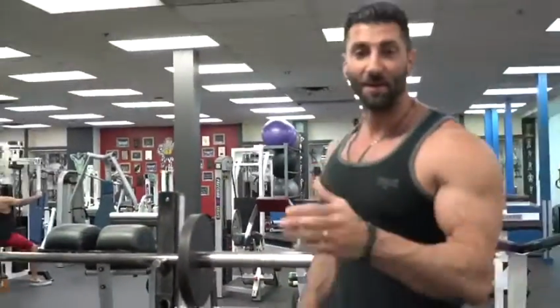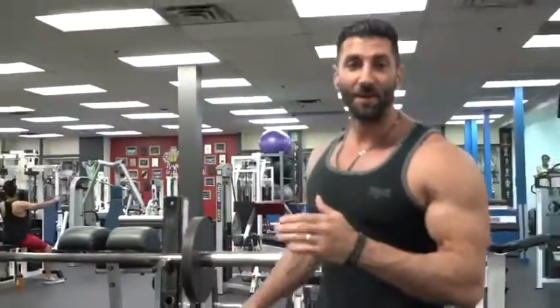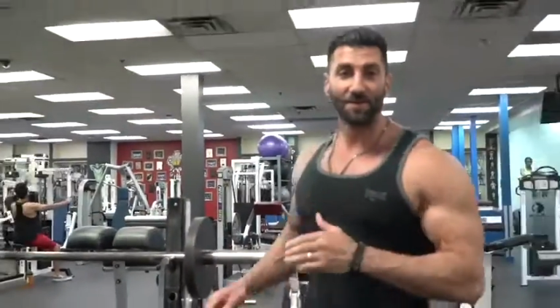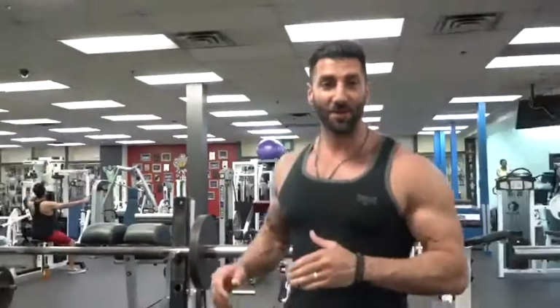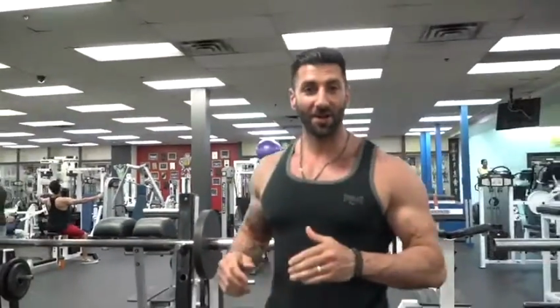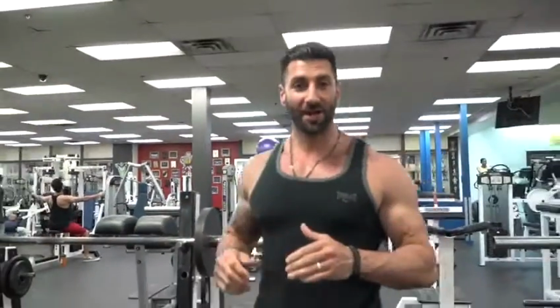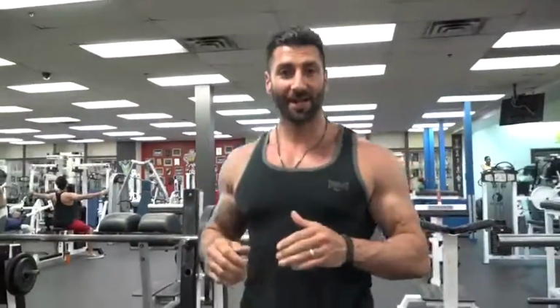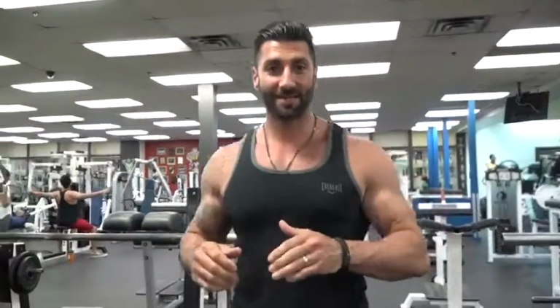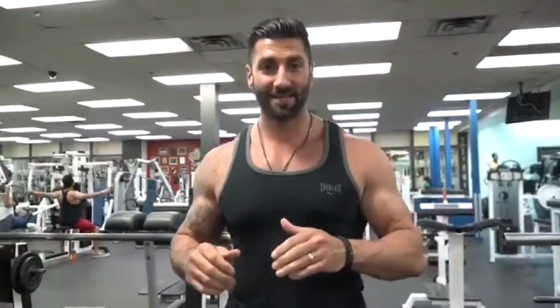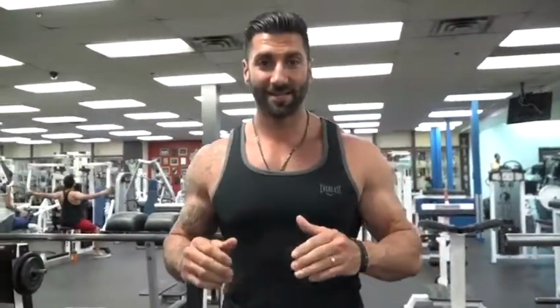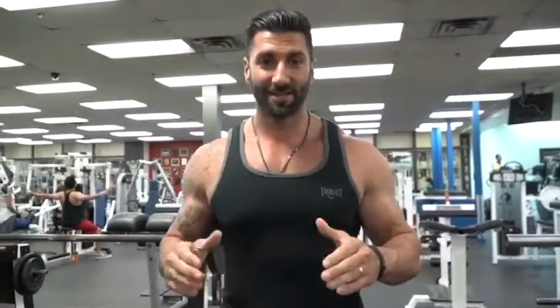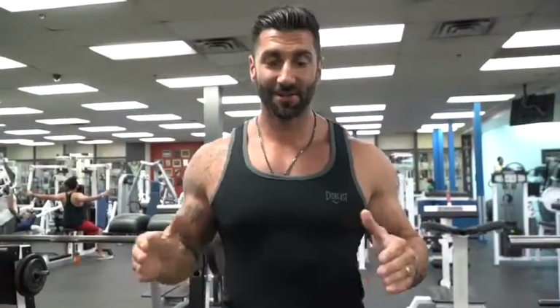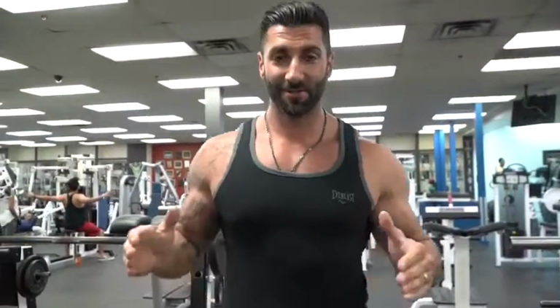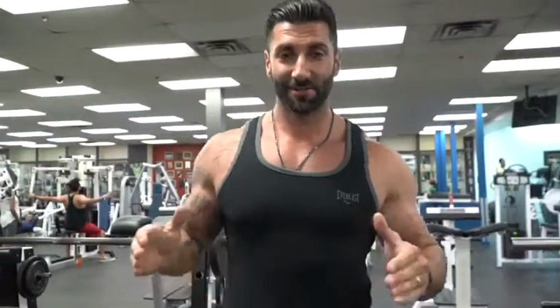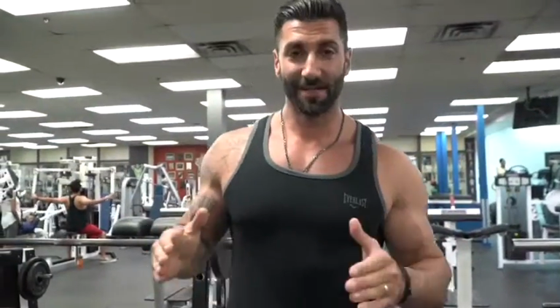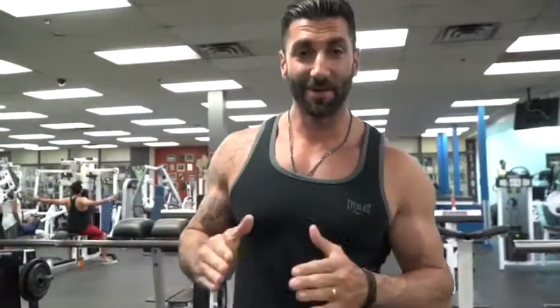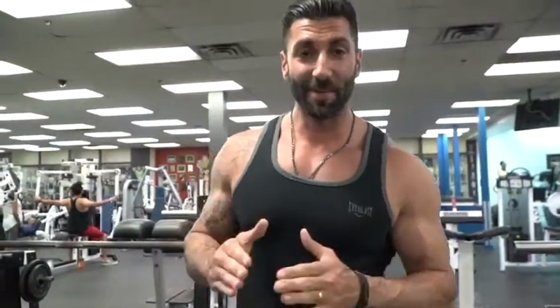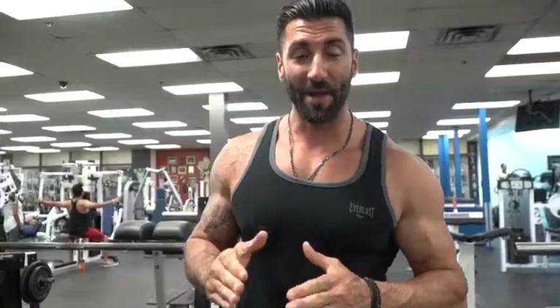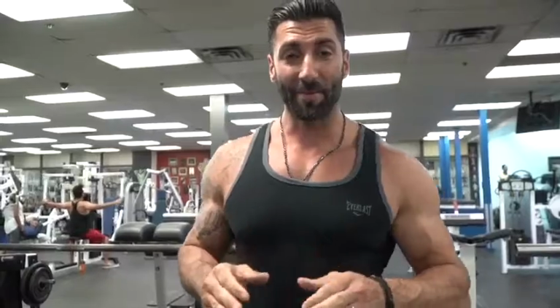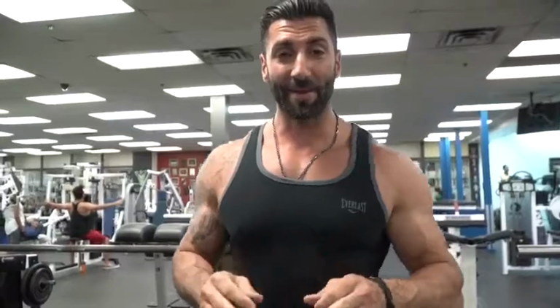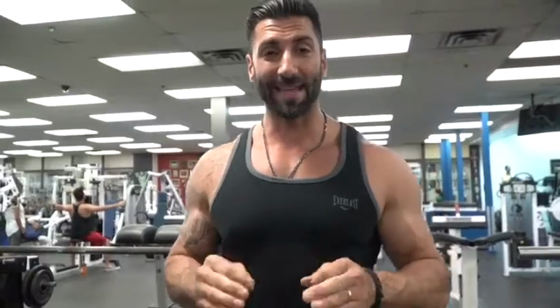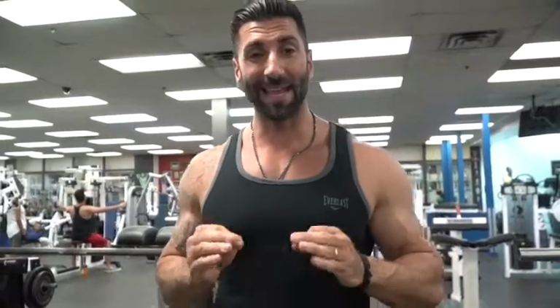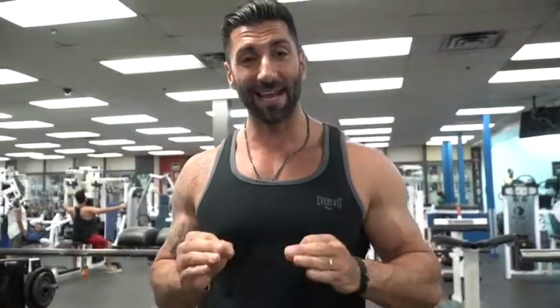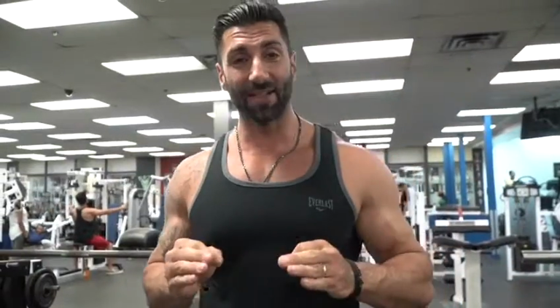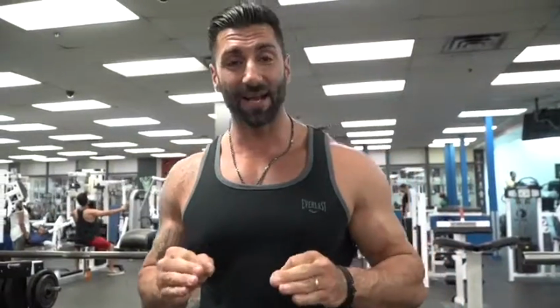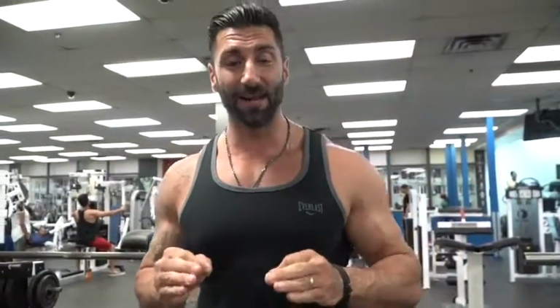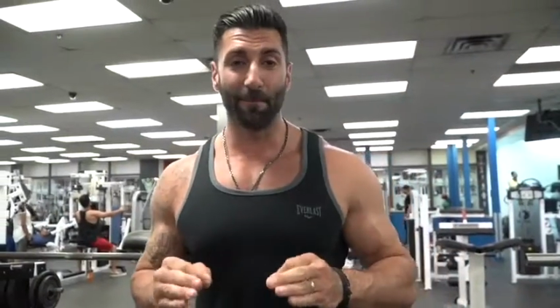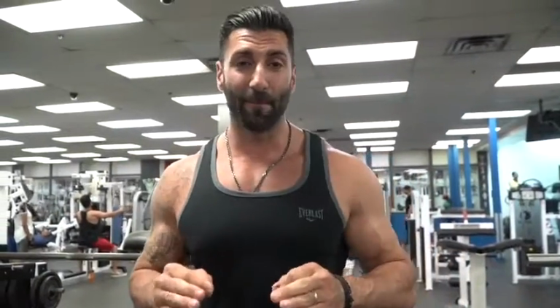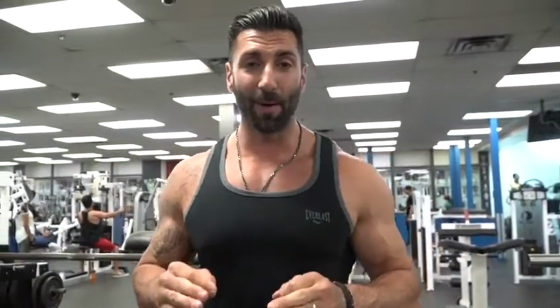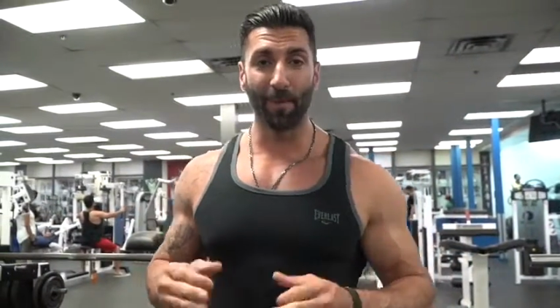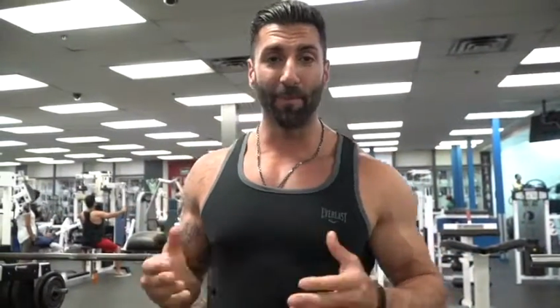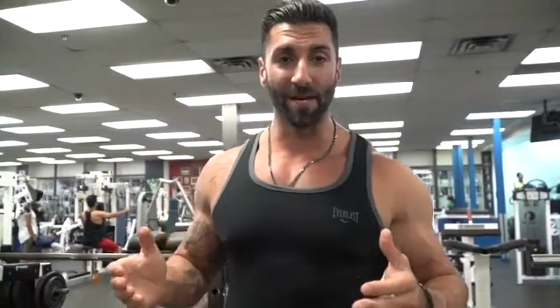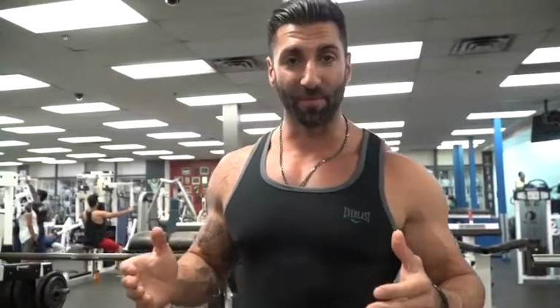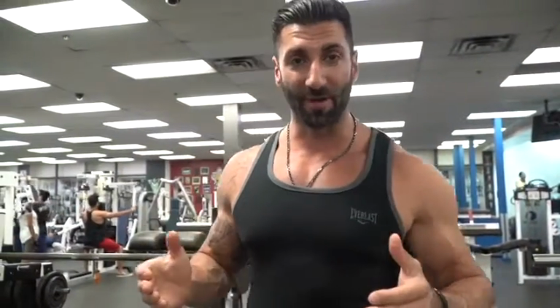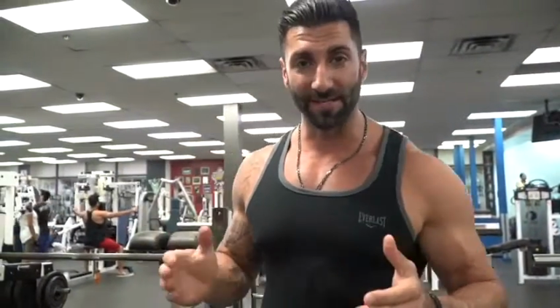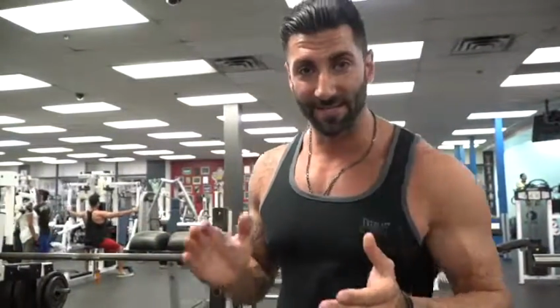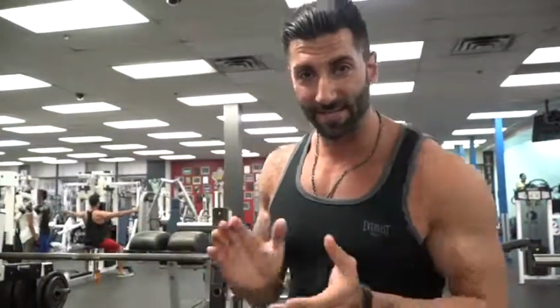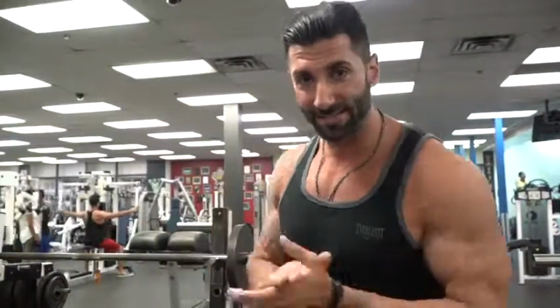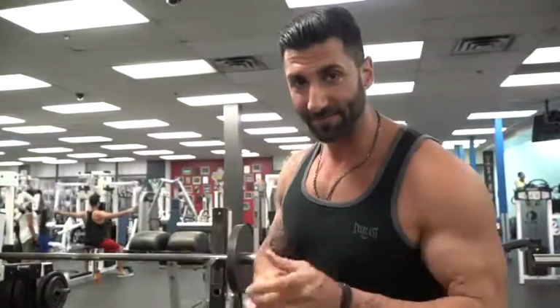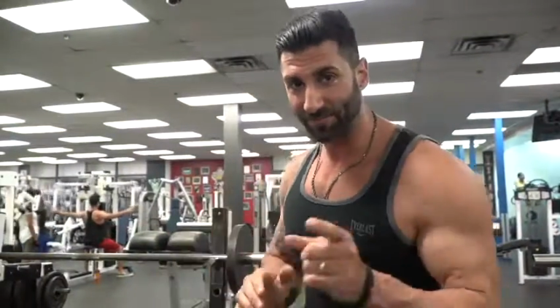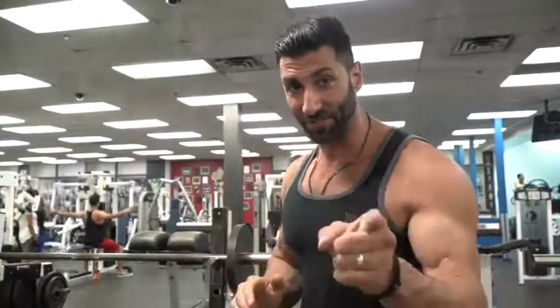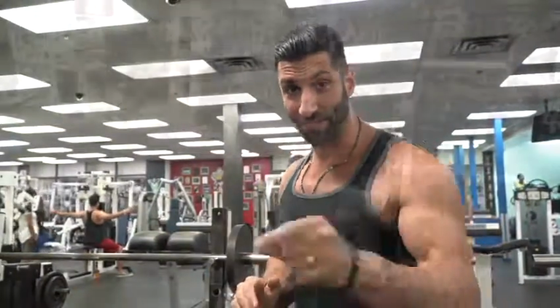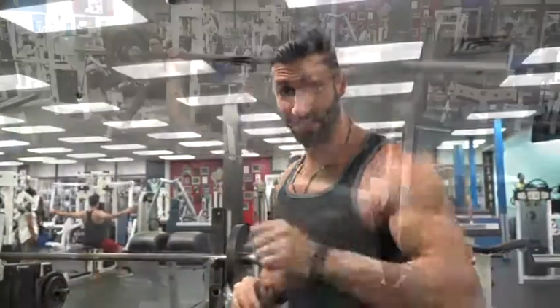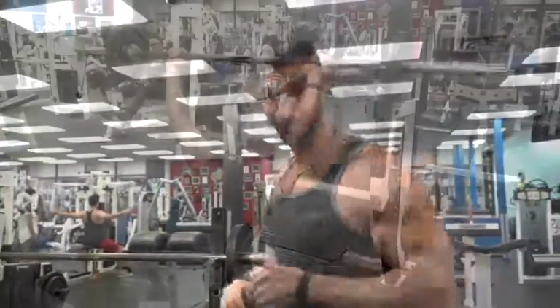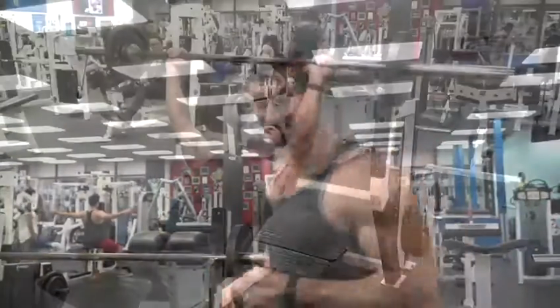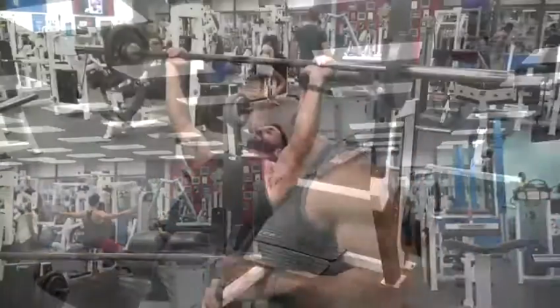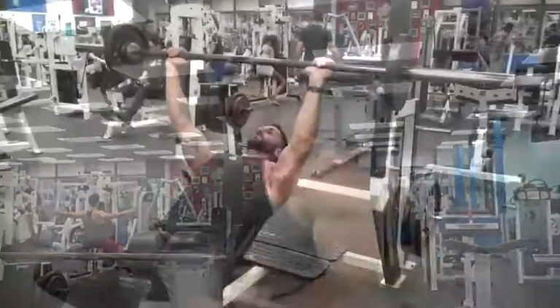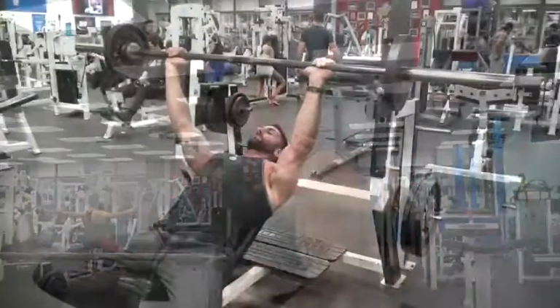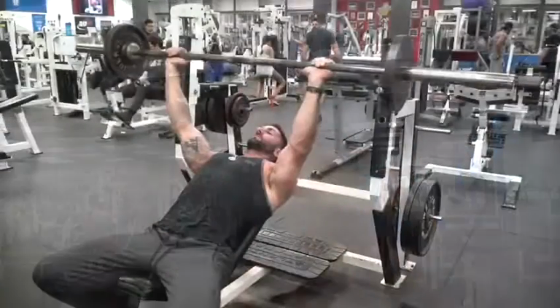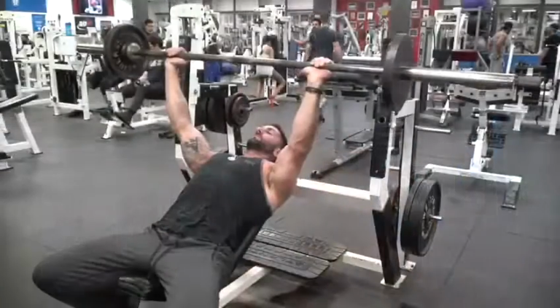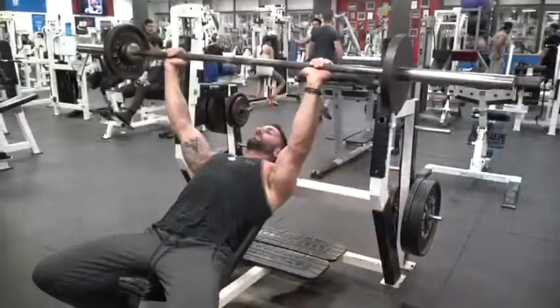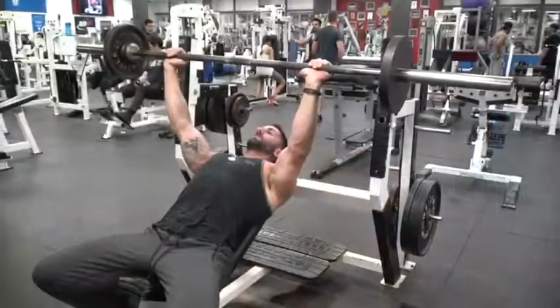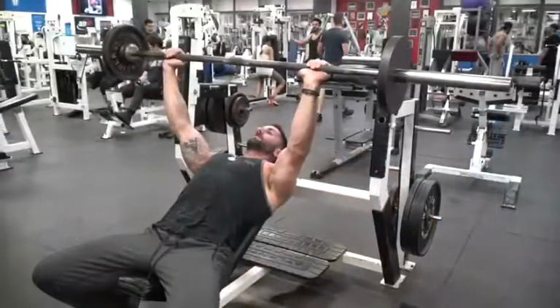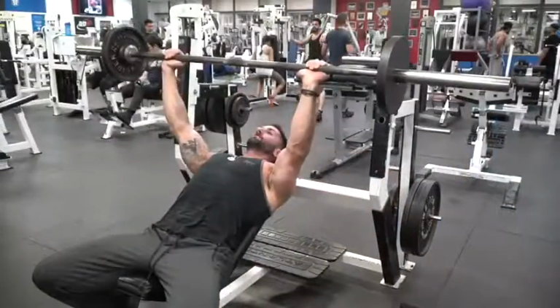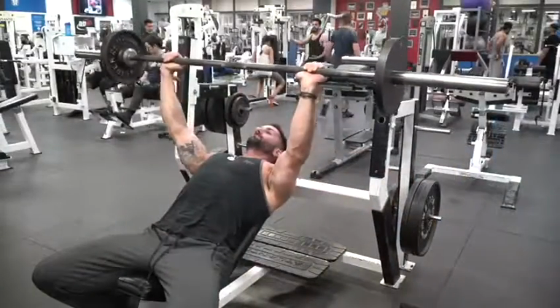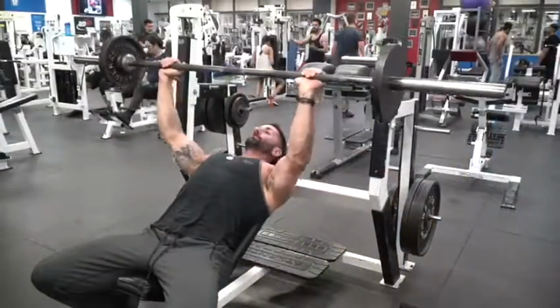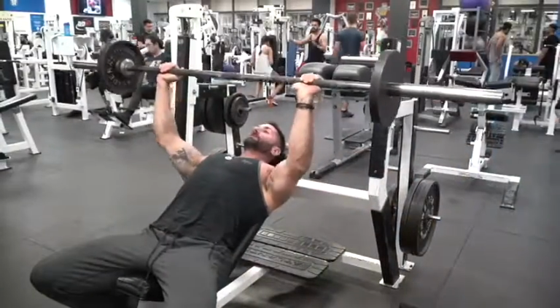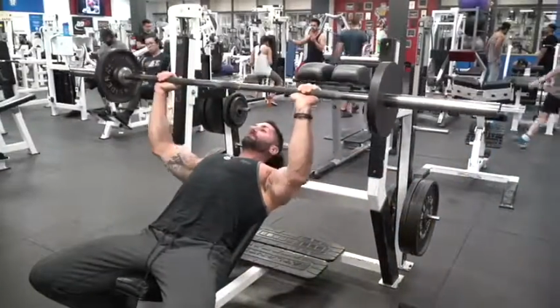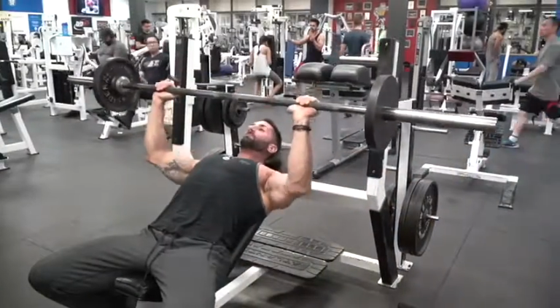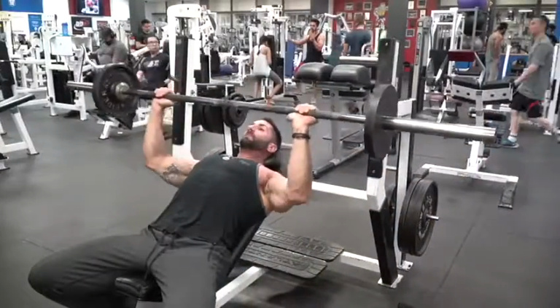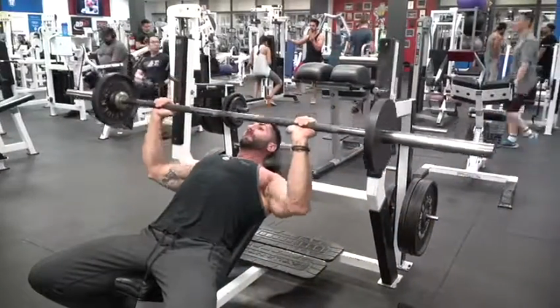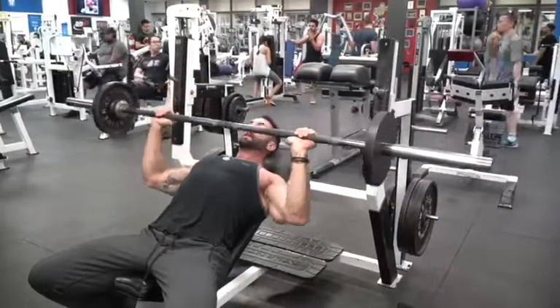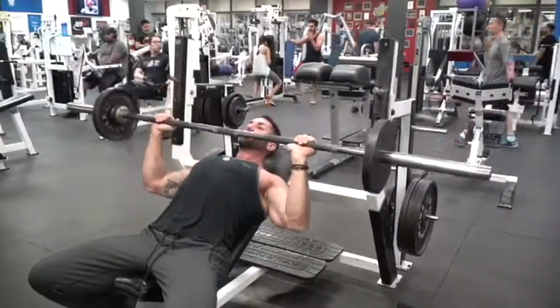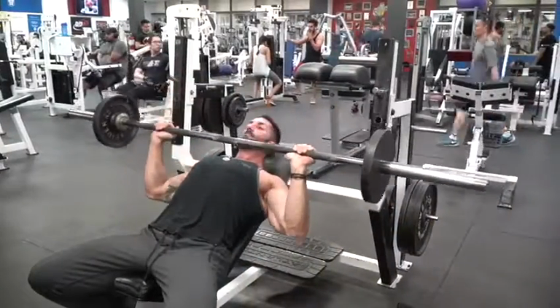What's going on guys? So today we are talking about incline barbell bench press. Check it out. Alright, take it down.